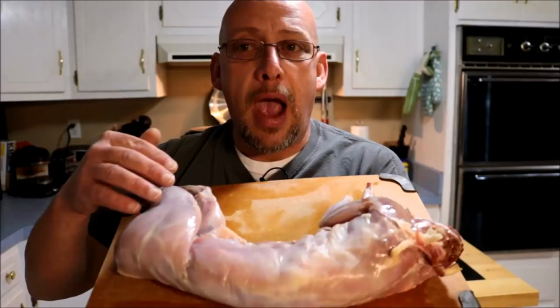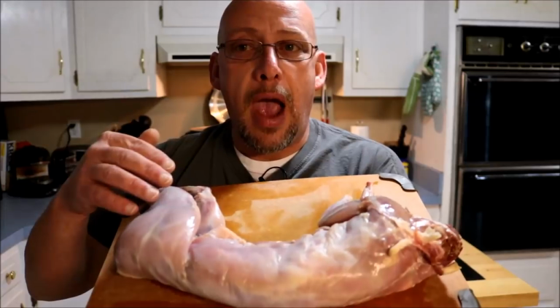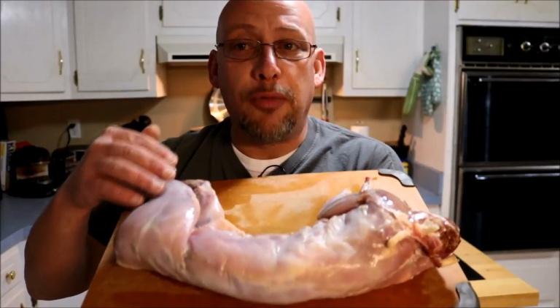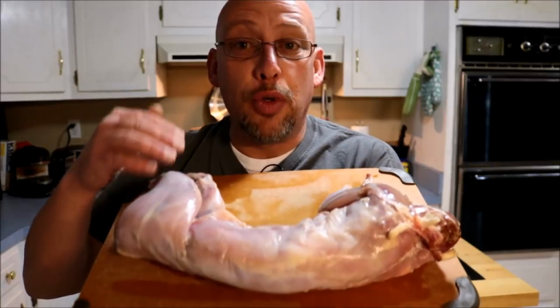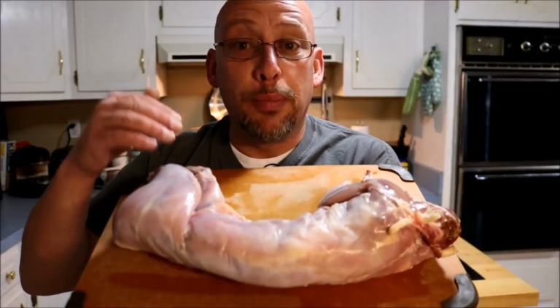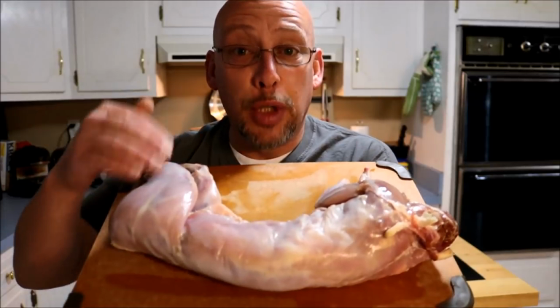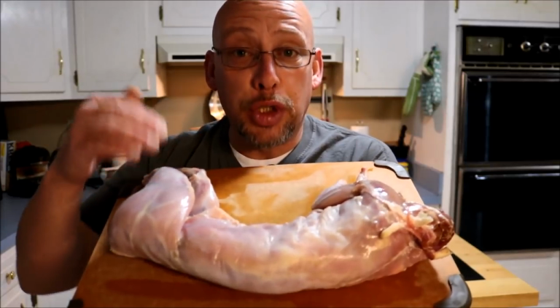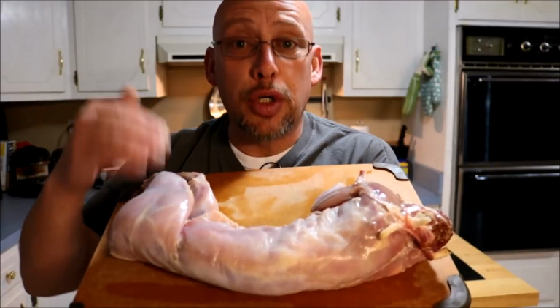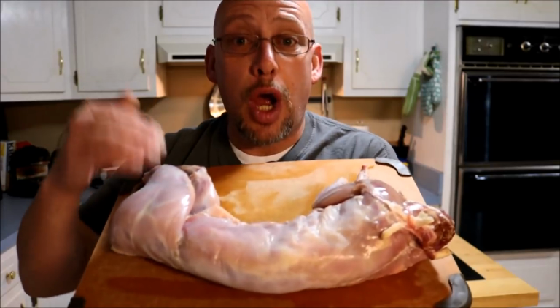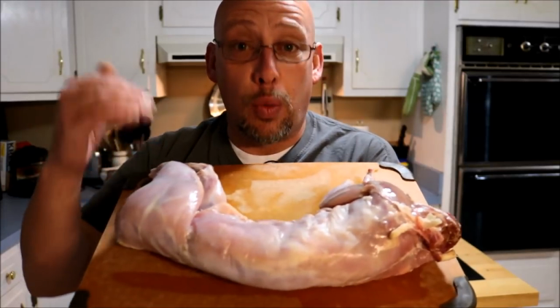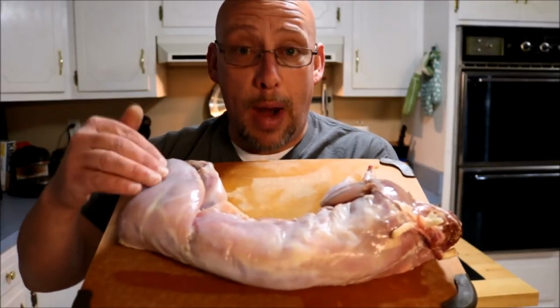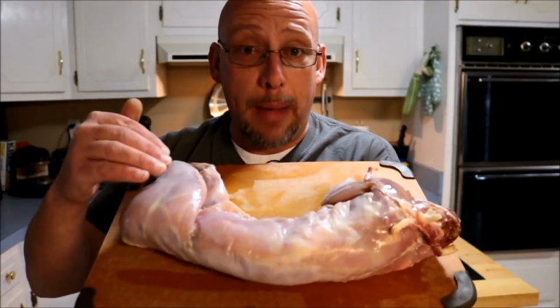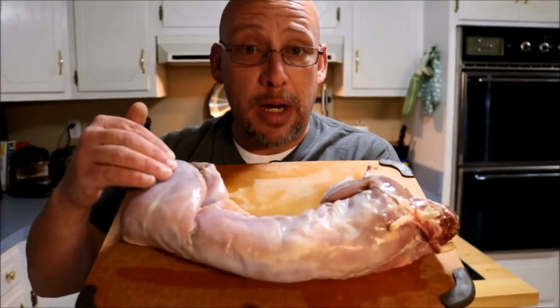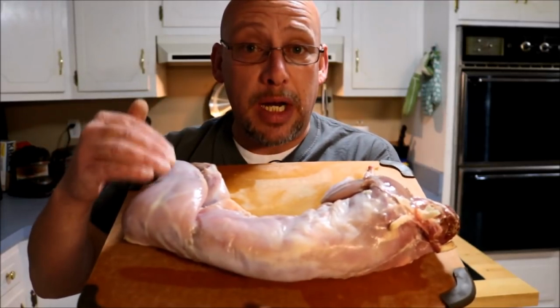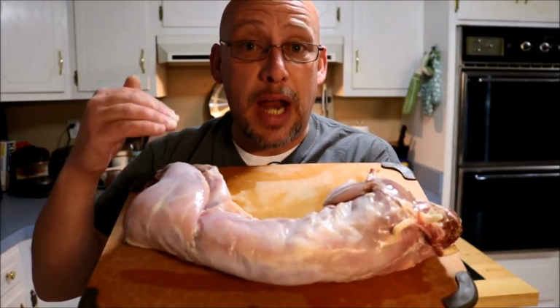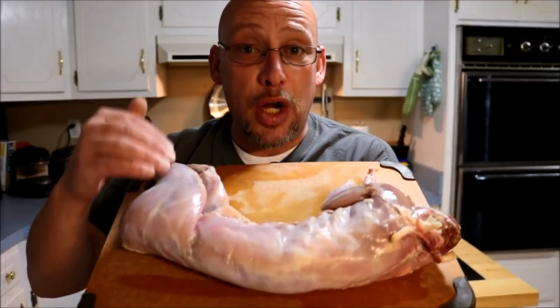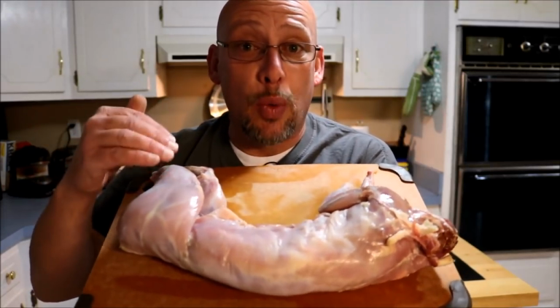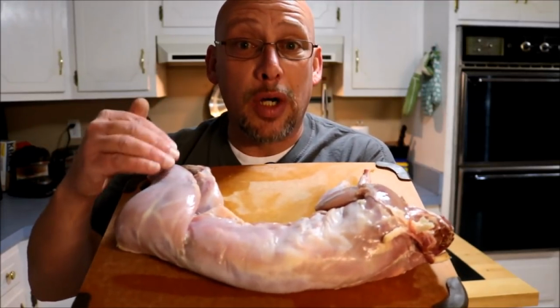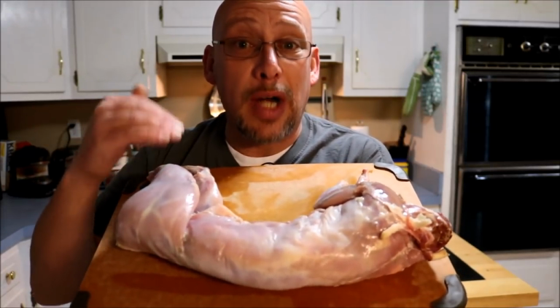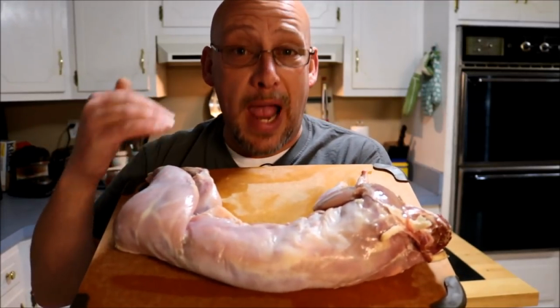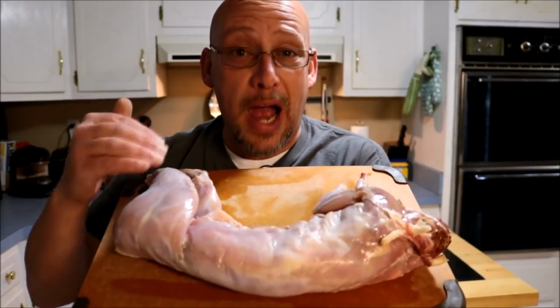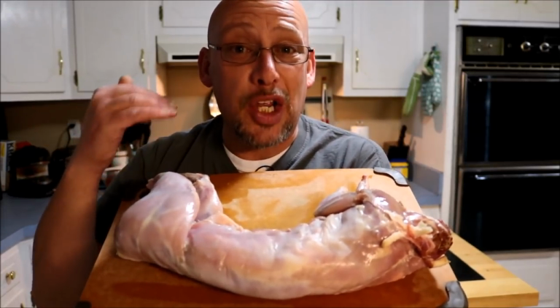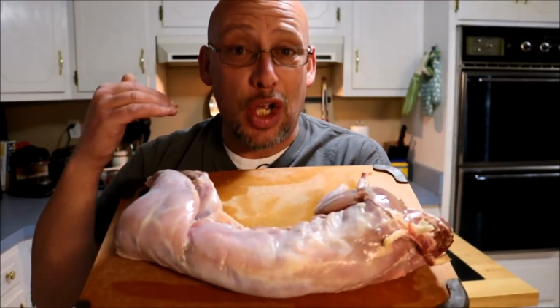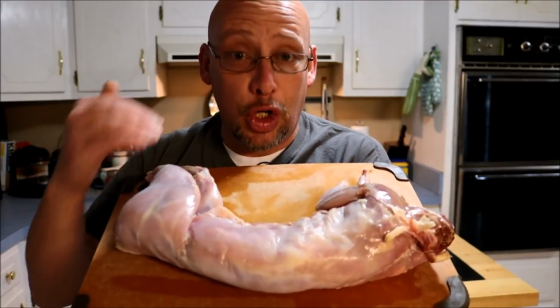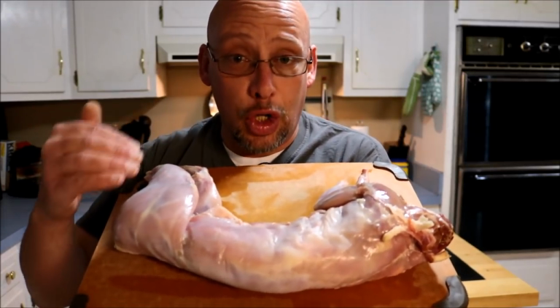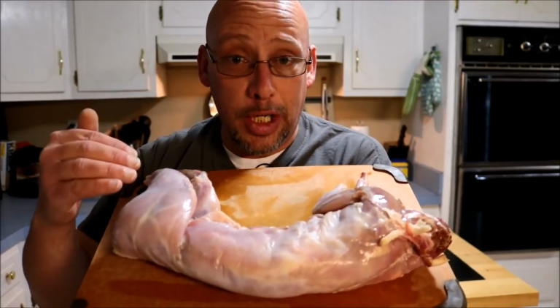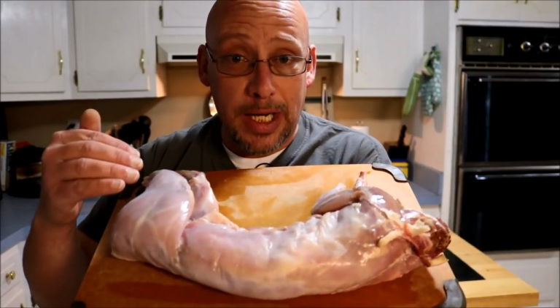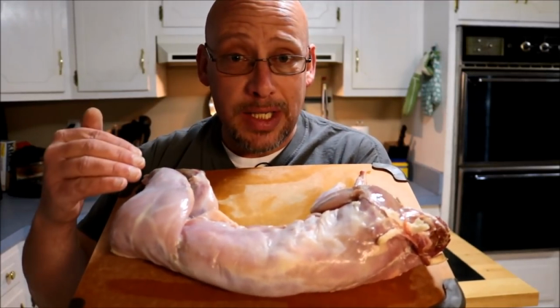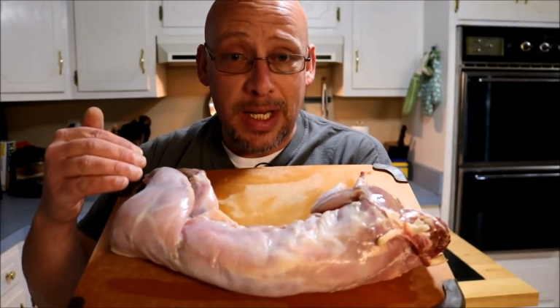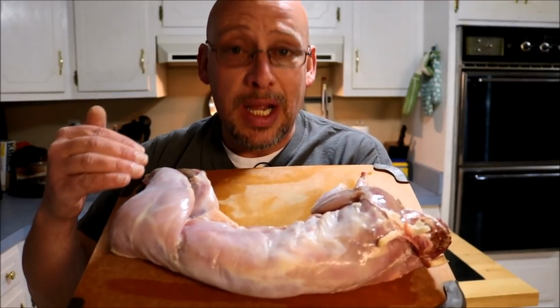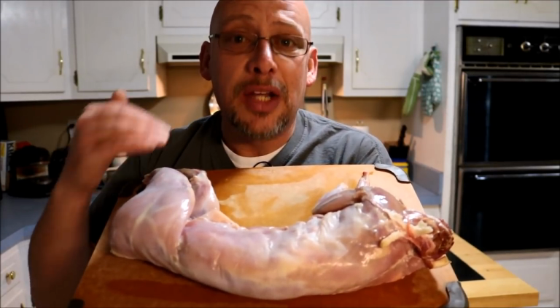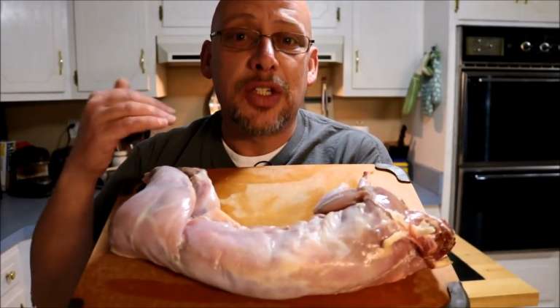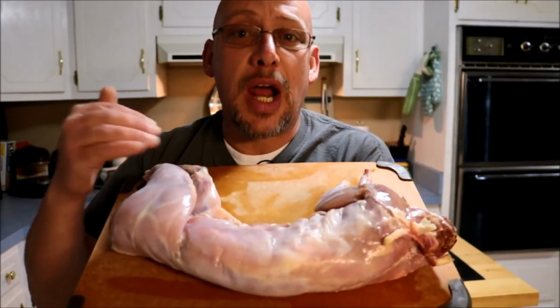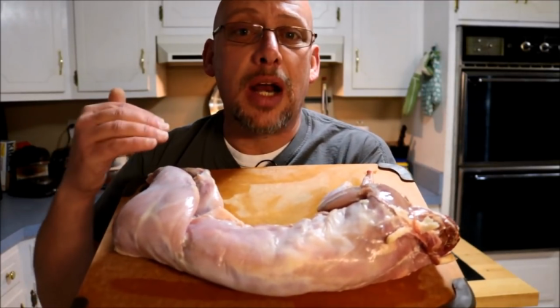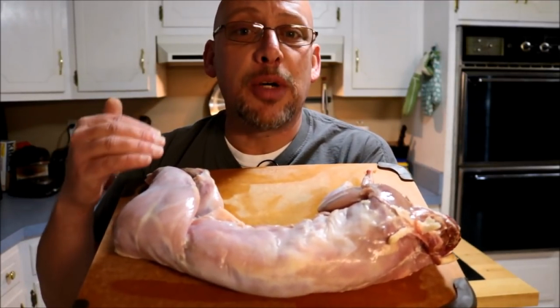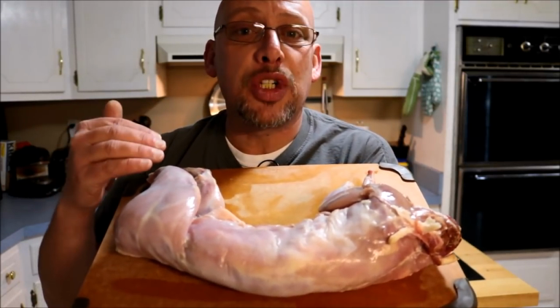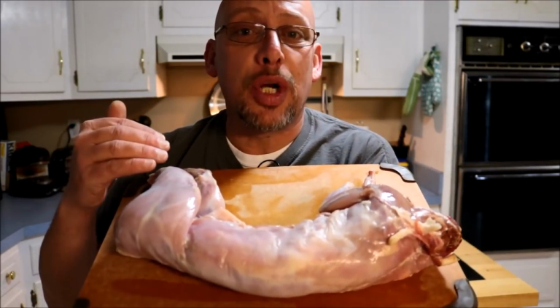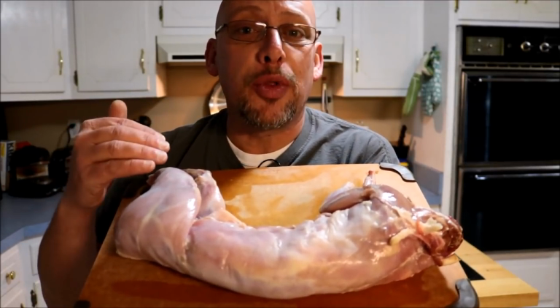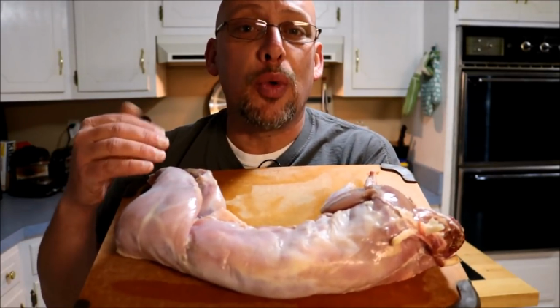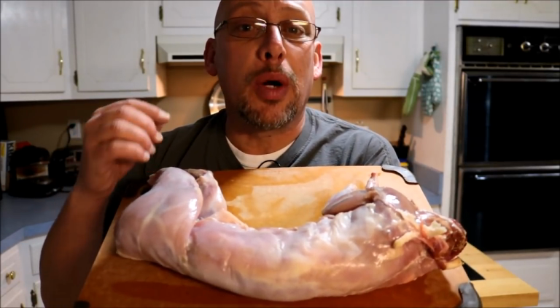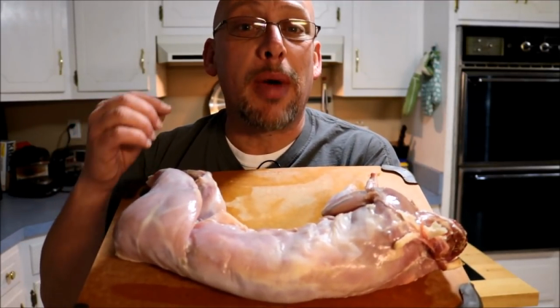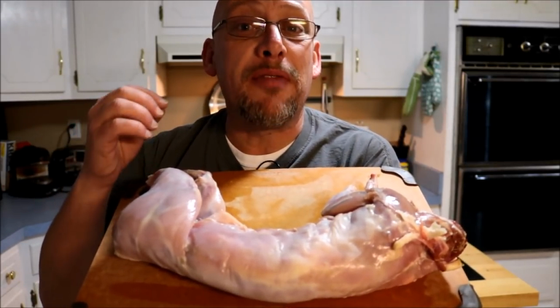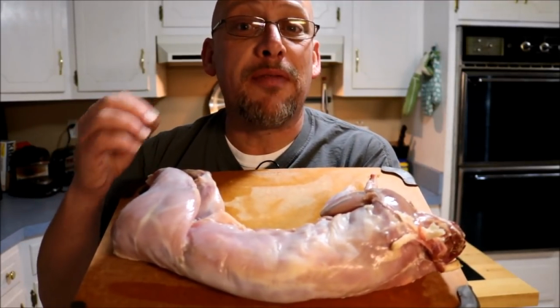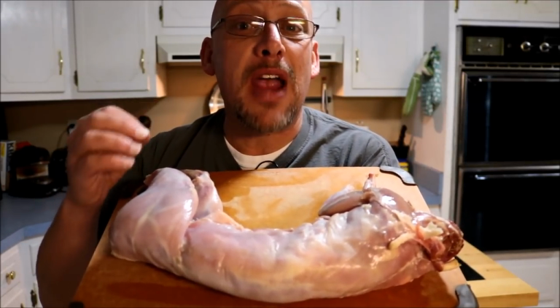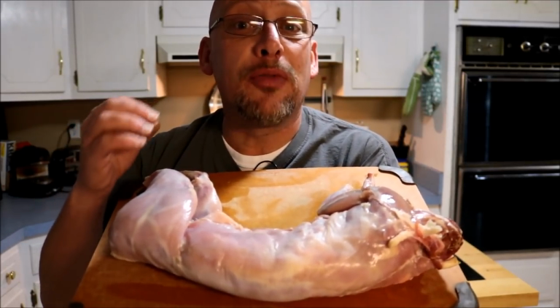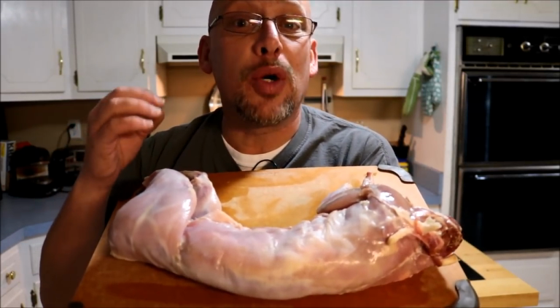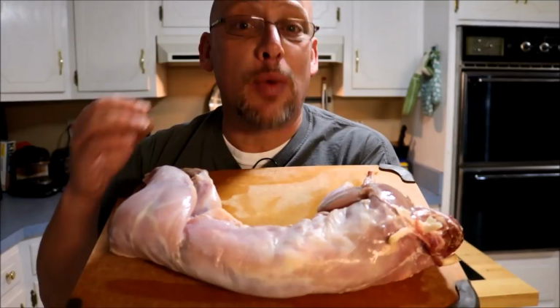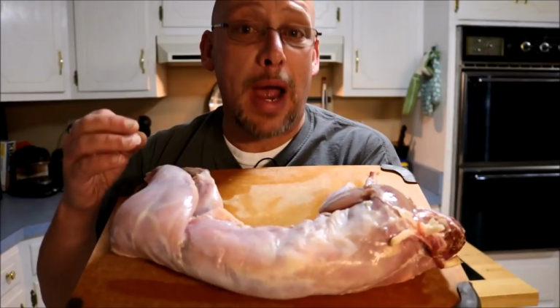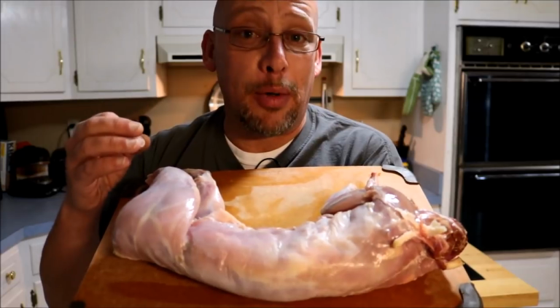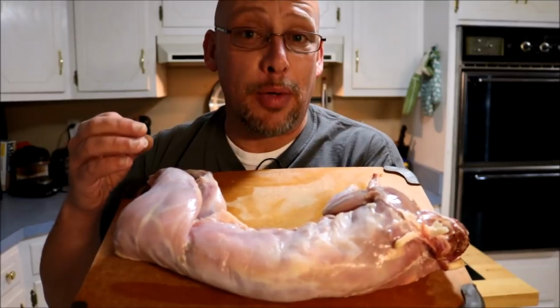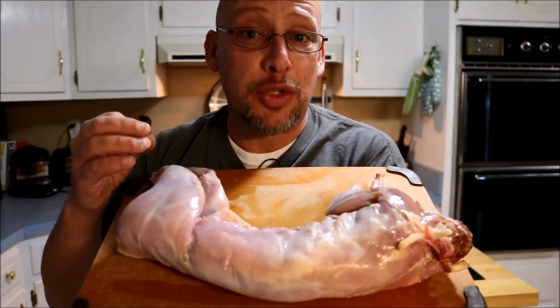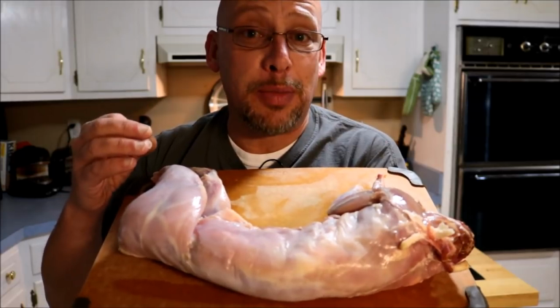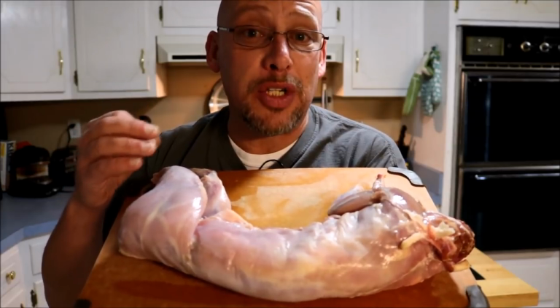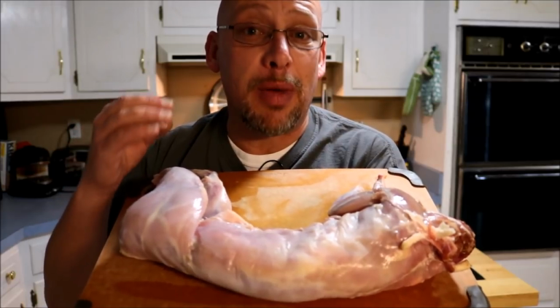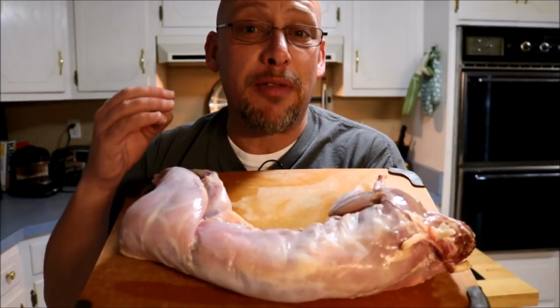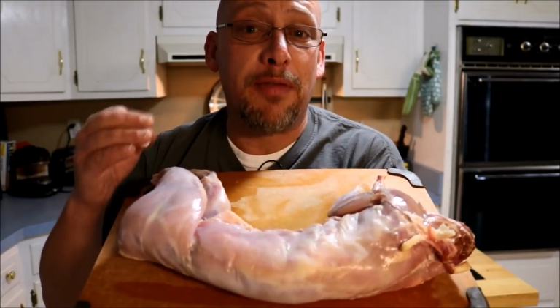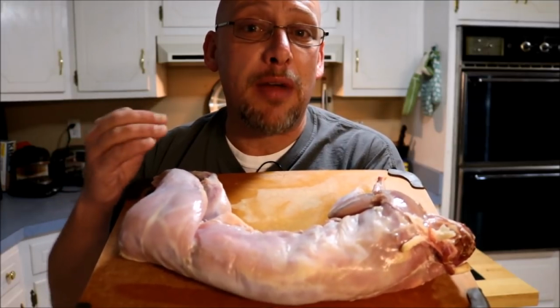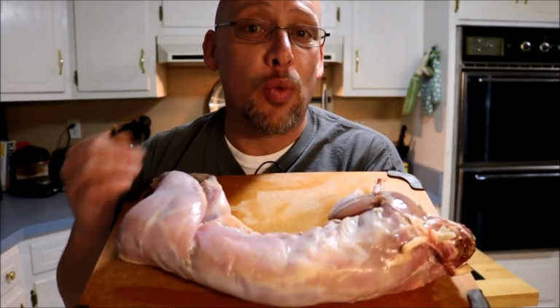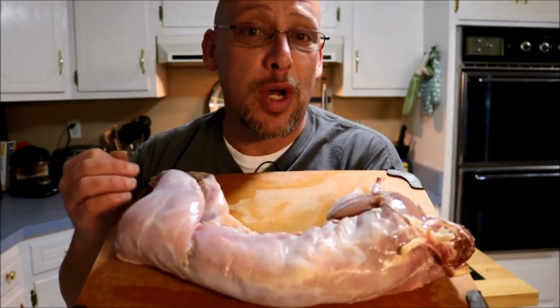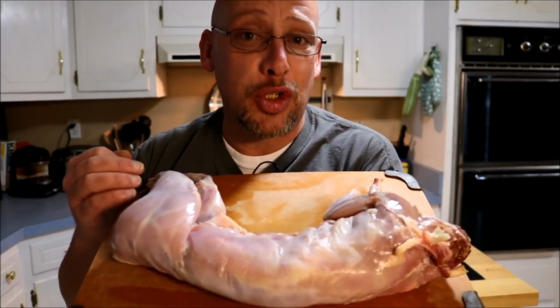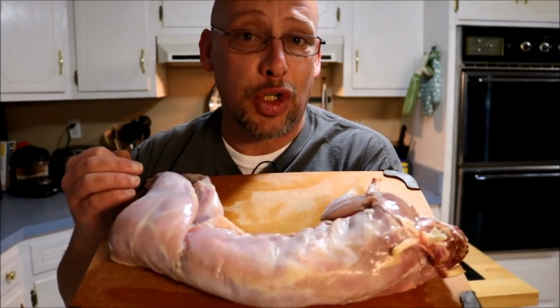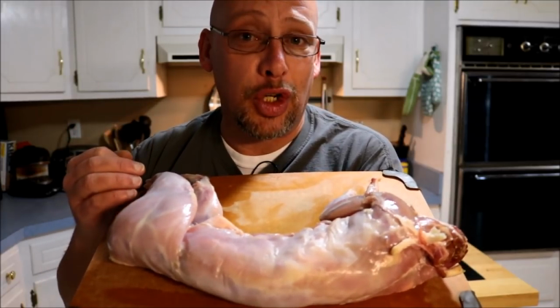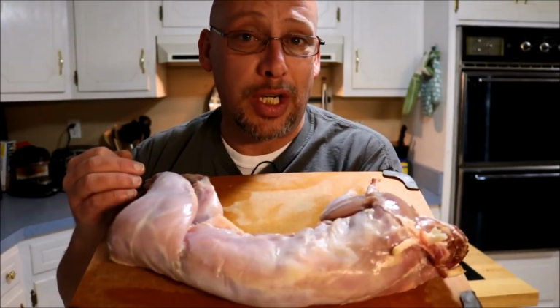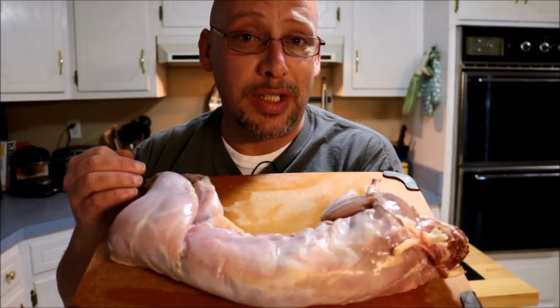Have you butchered a rabbit and now you're wondering how do you cook it? Tonight I'm going to share with you one of my favorite rabbit recipes and my favorite ways to cook it.